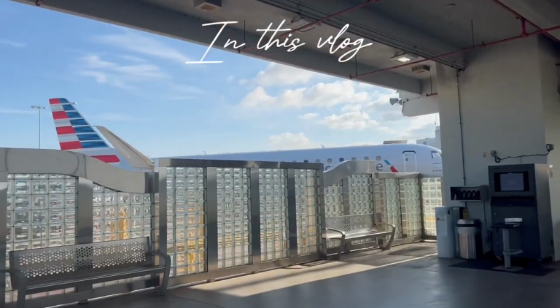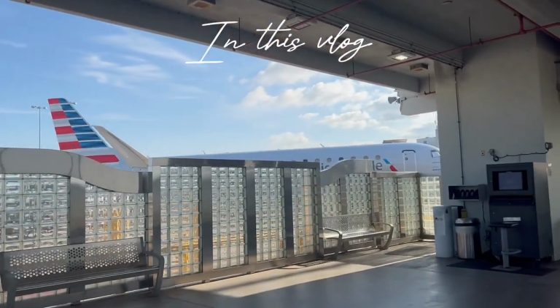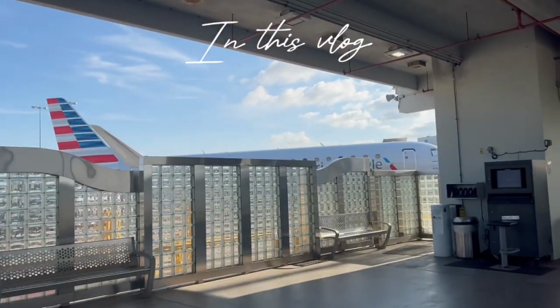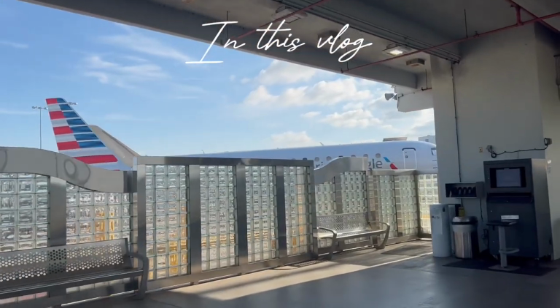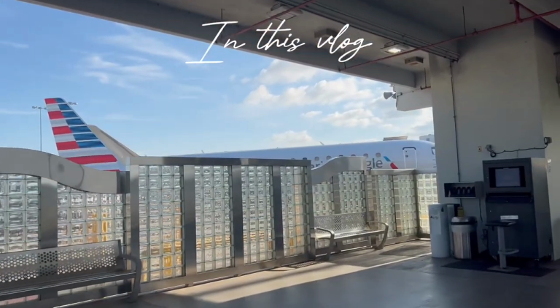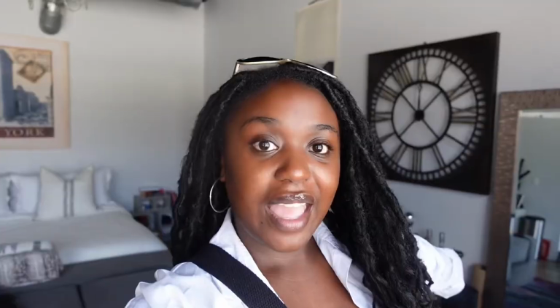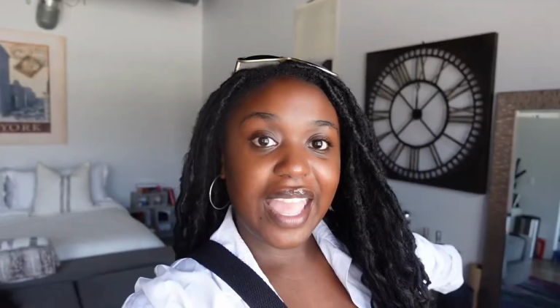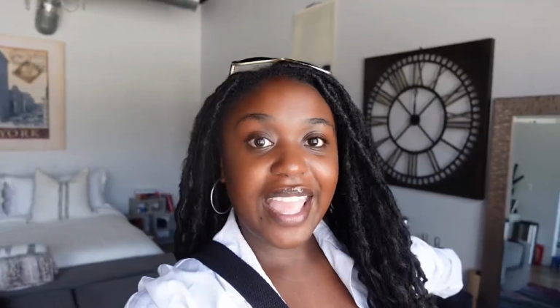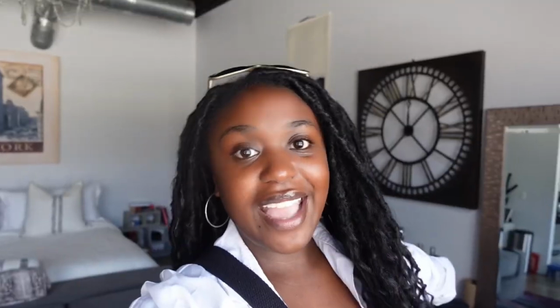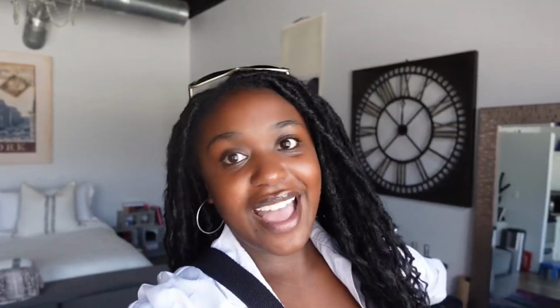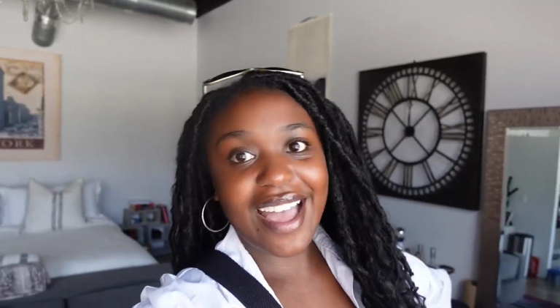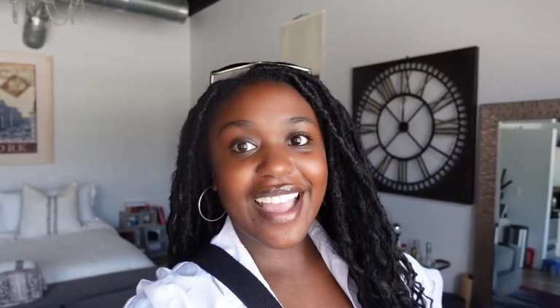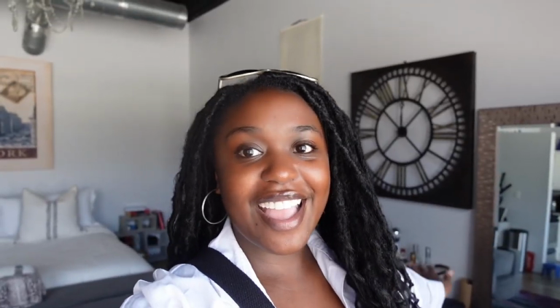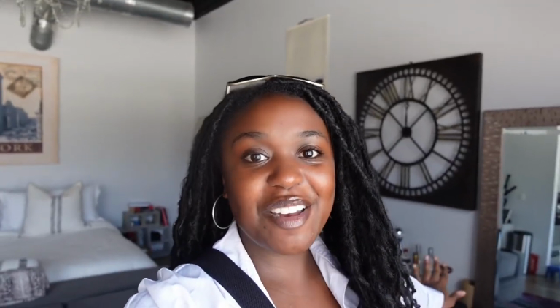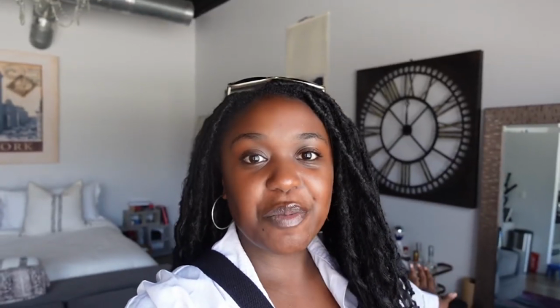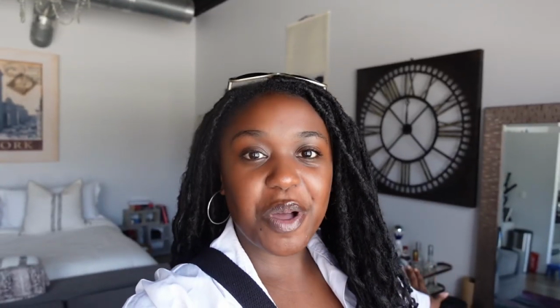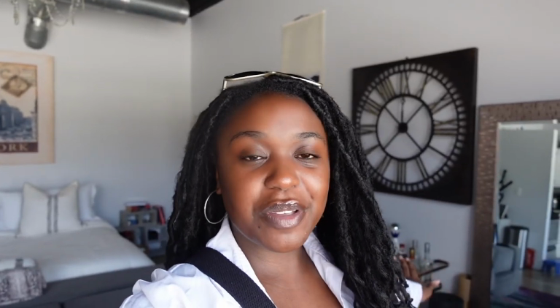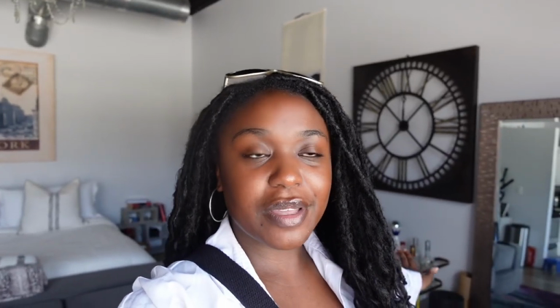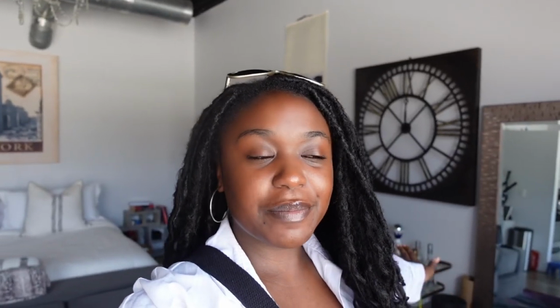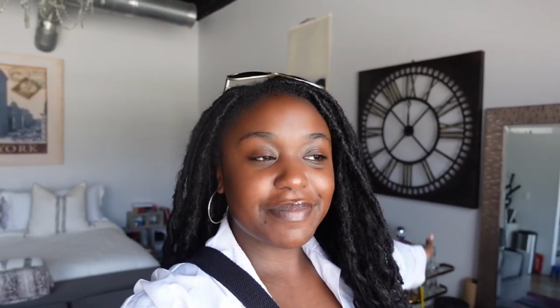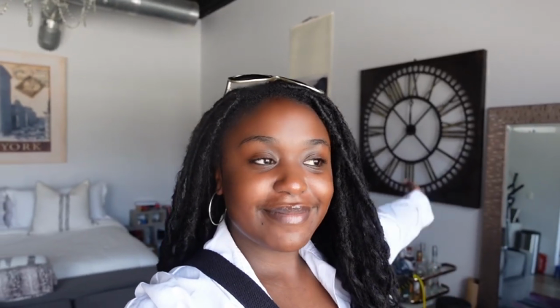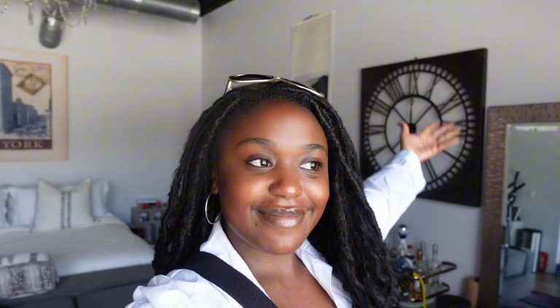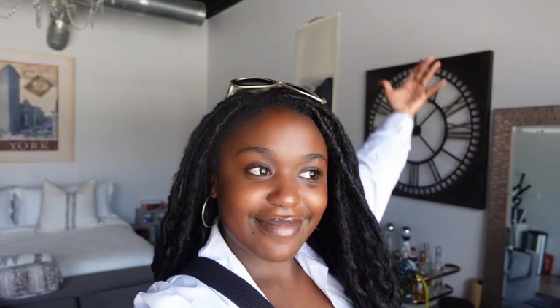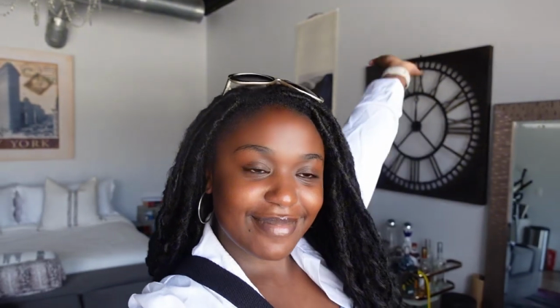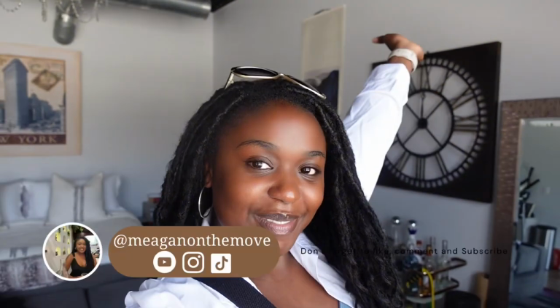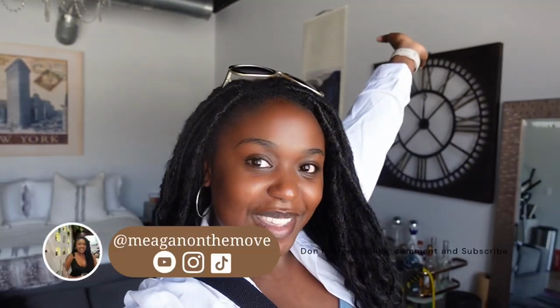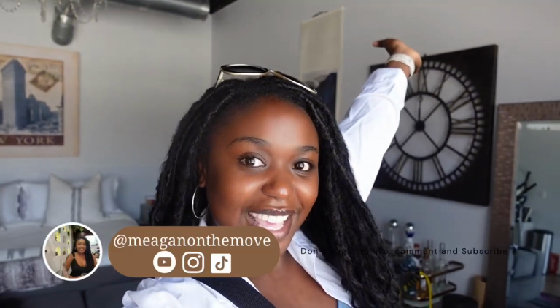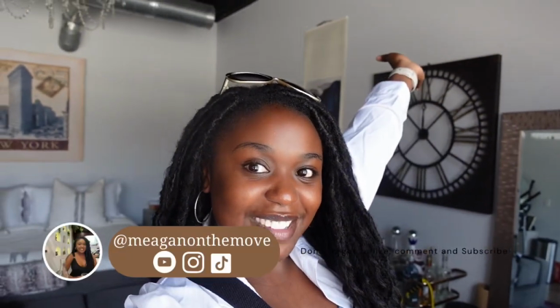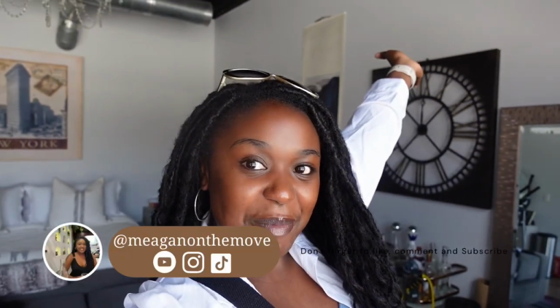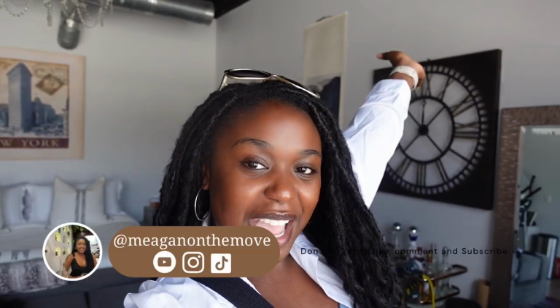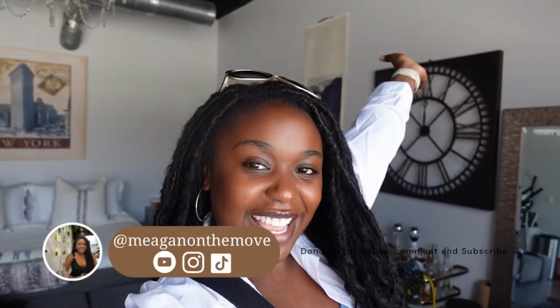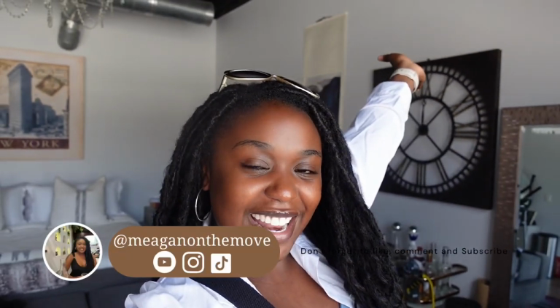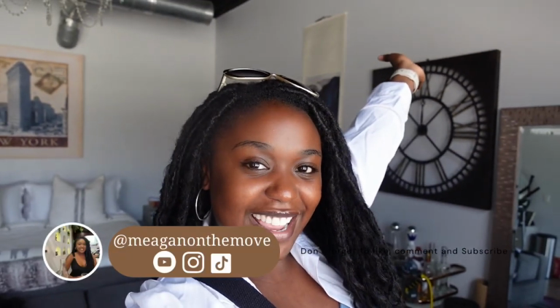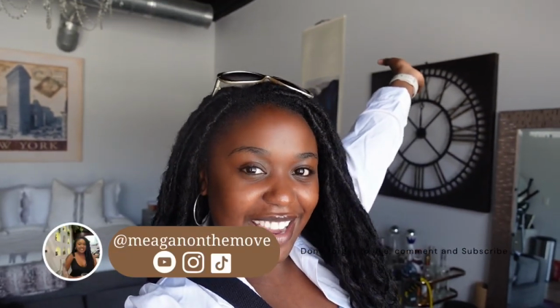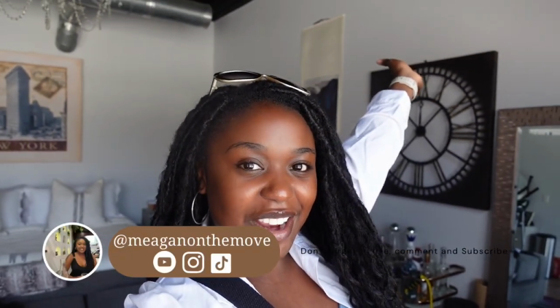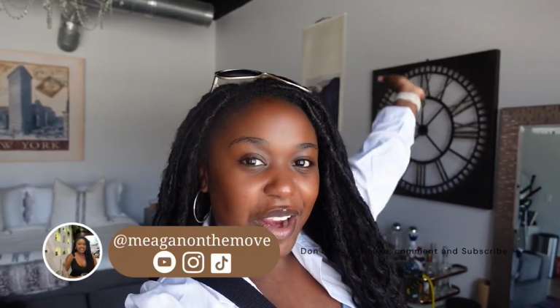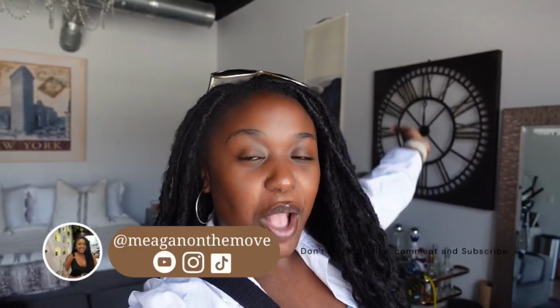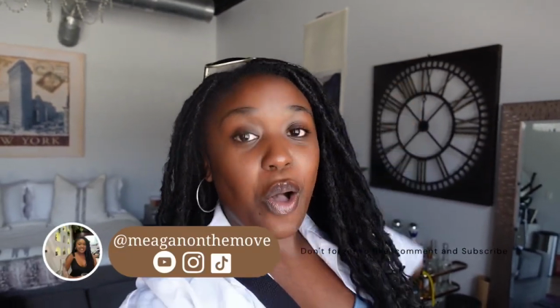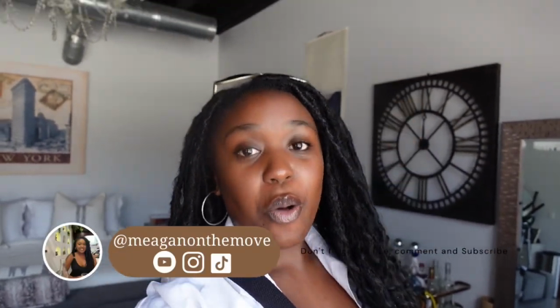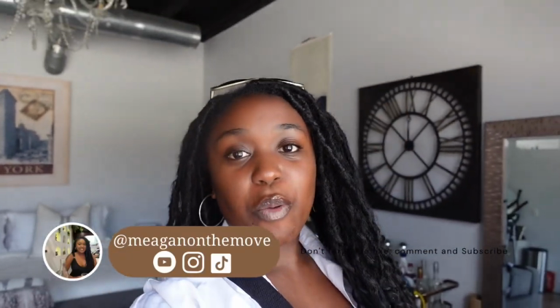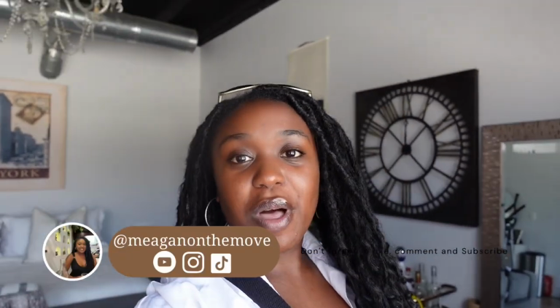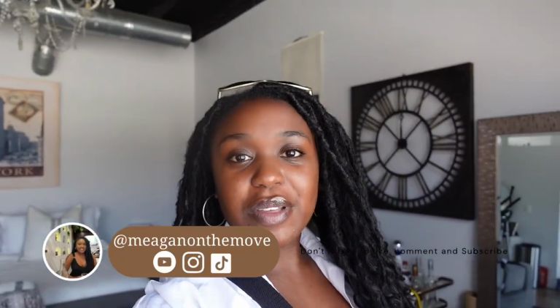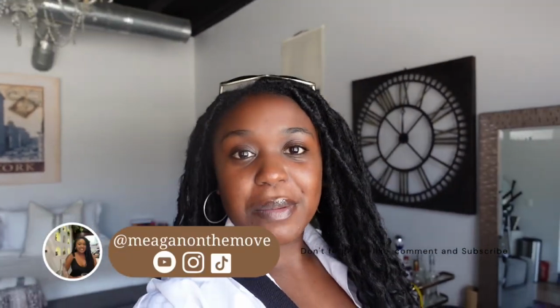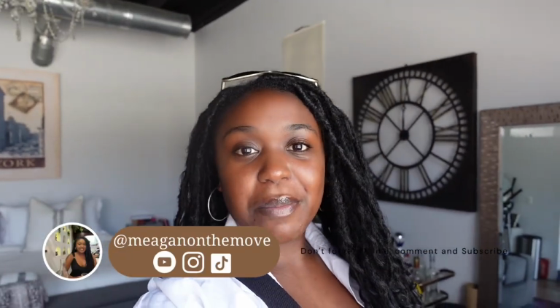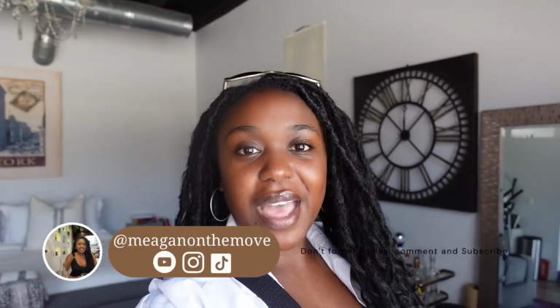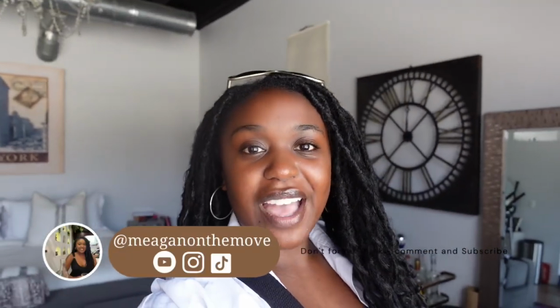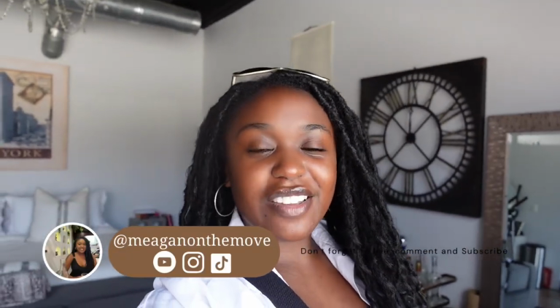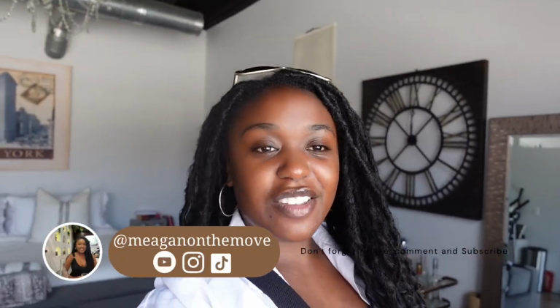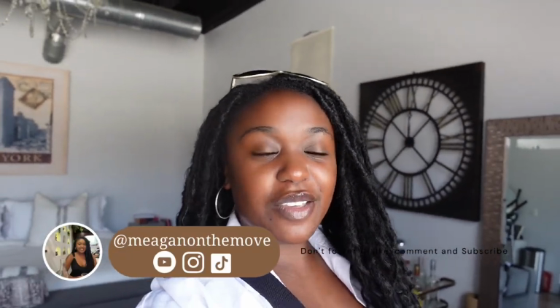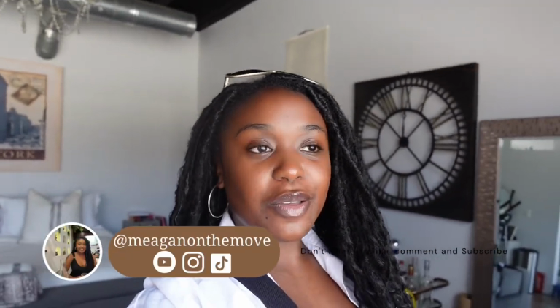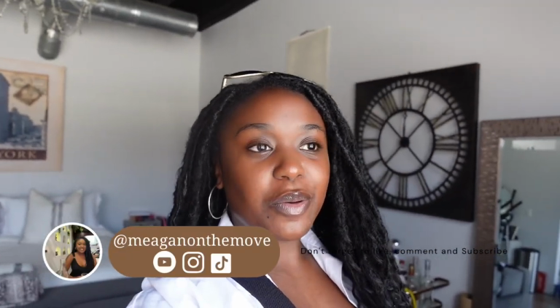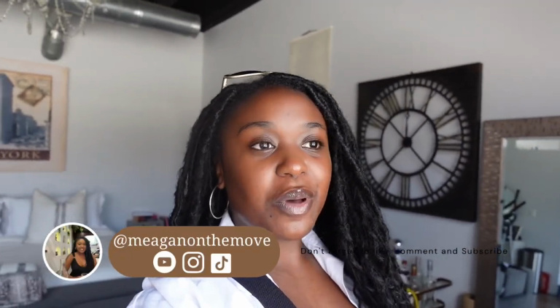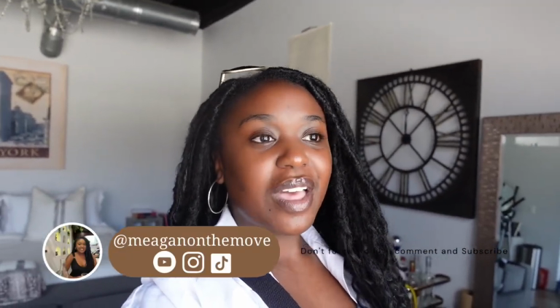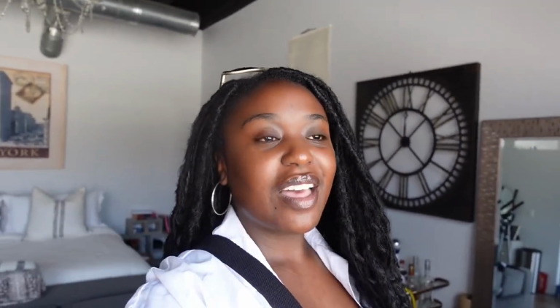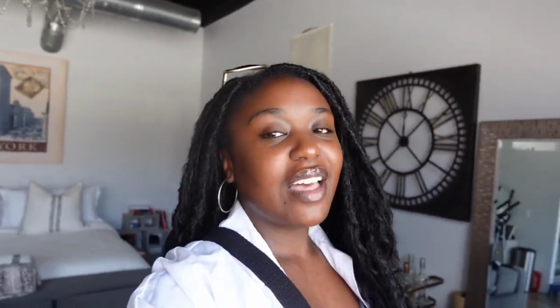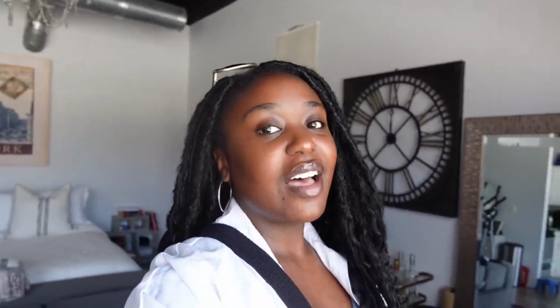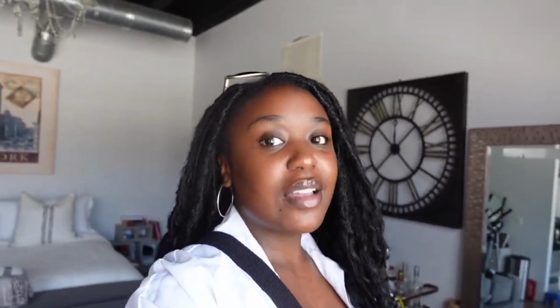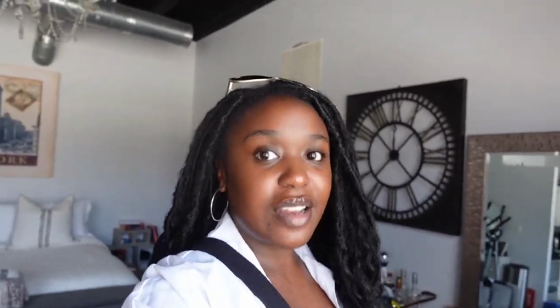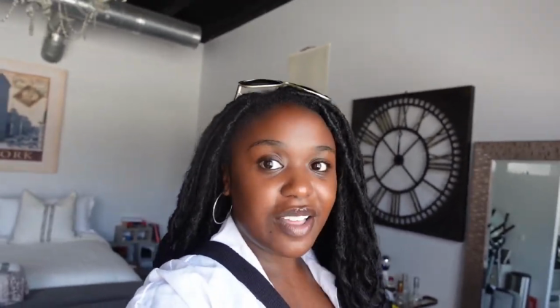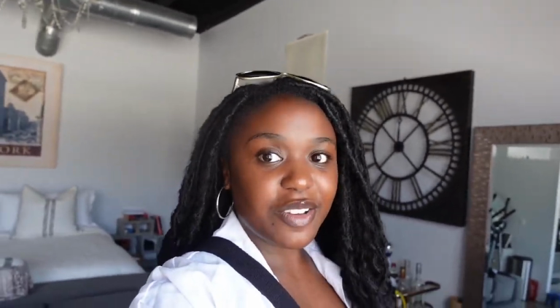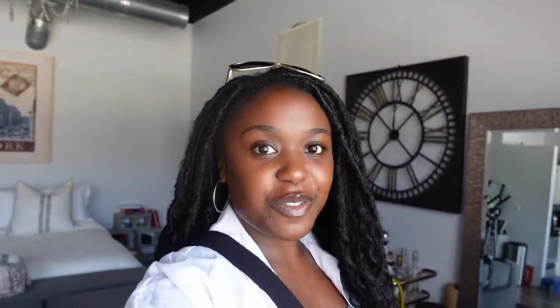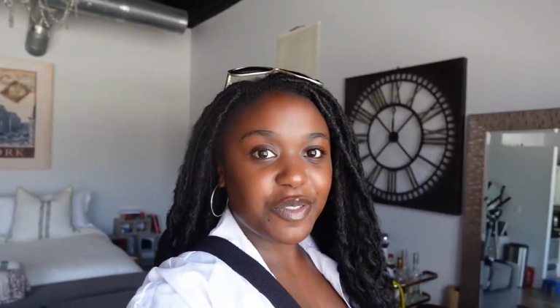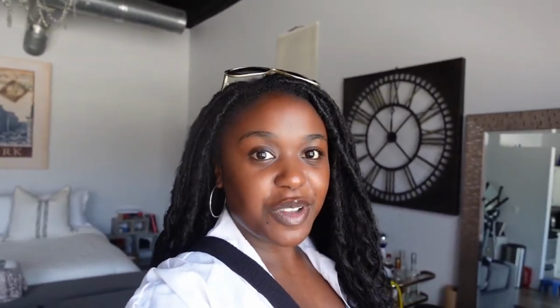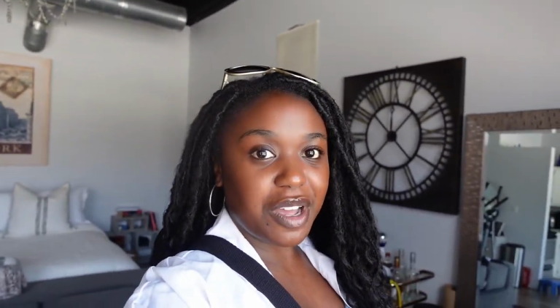Hey, hi, and welcome. It's Megan here. Welcome back to another vlog.